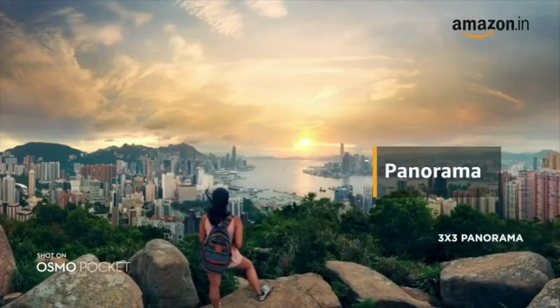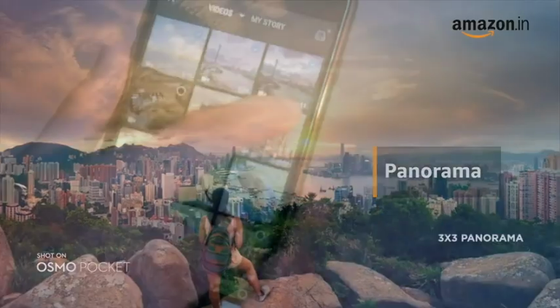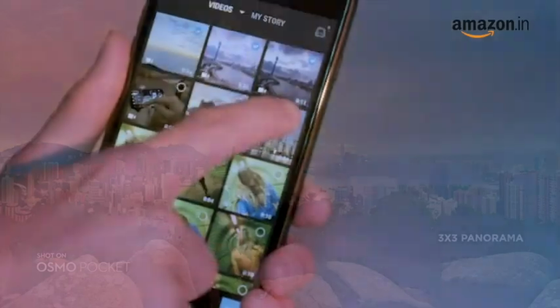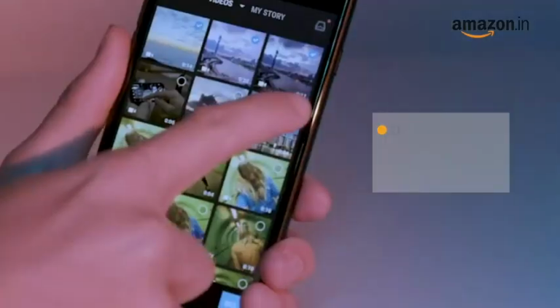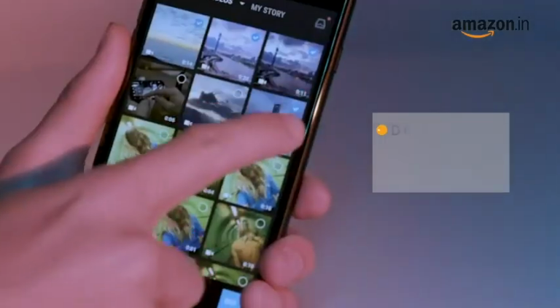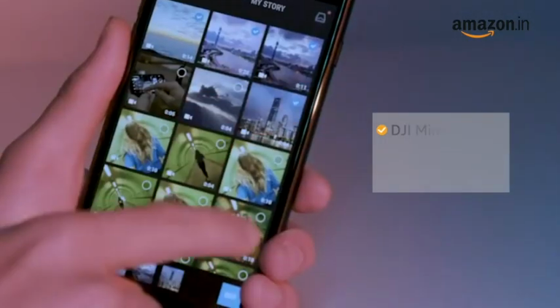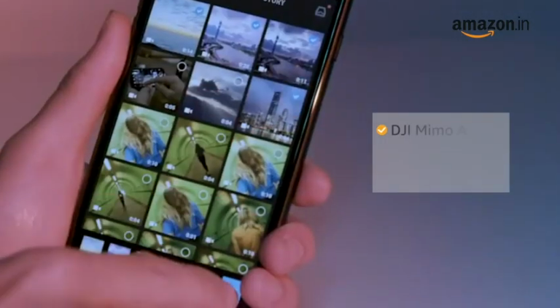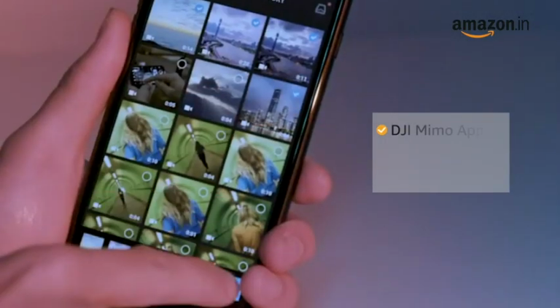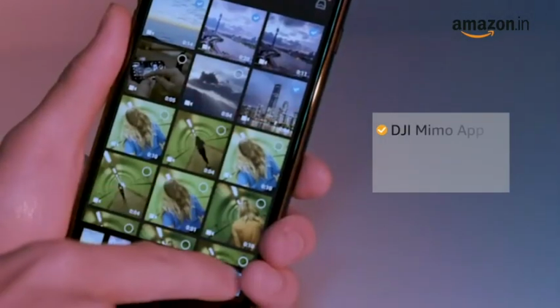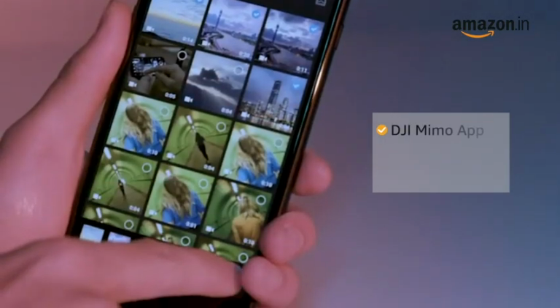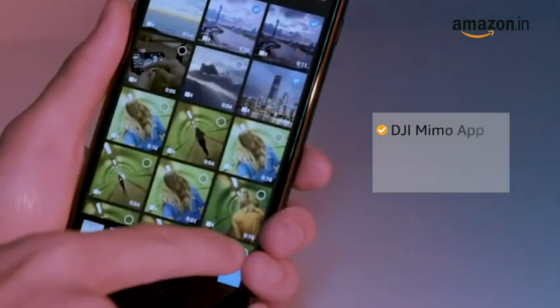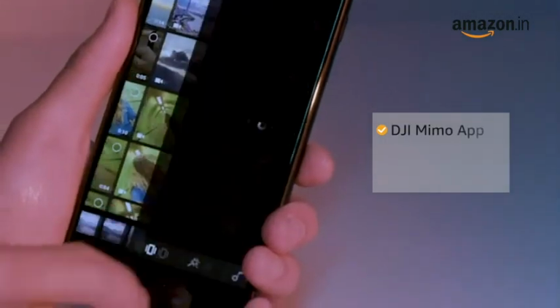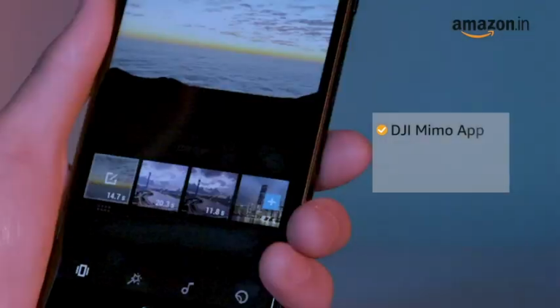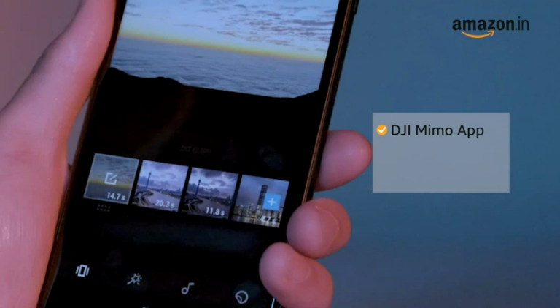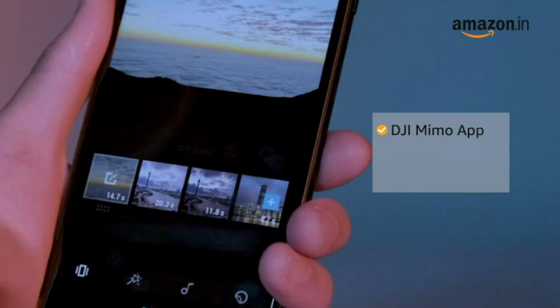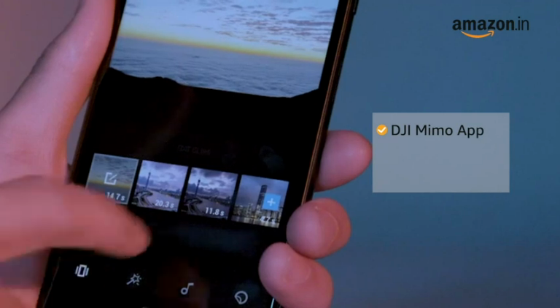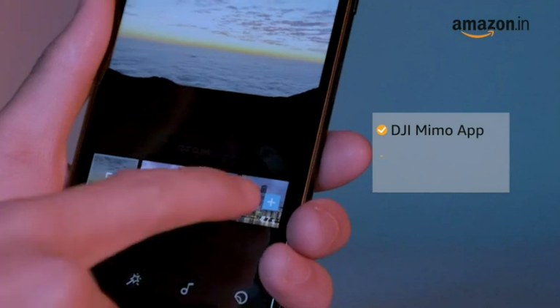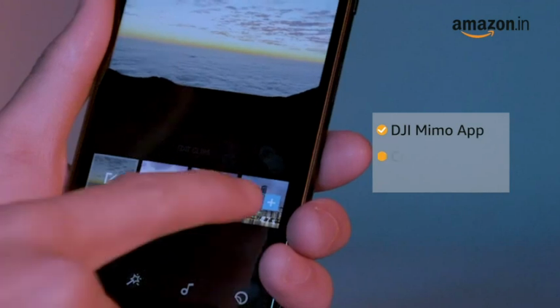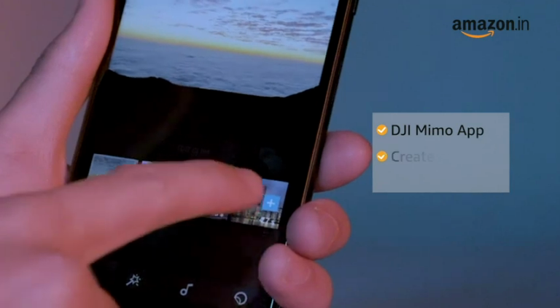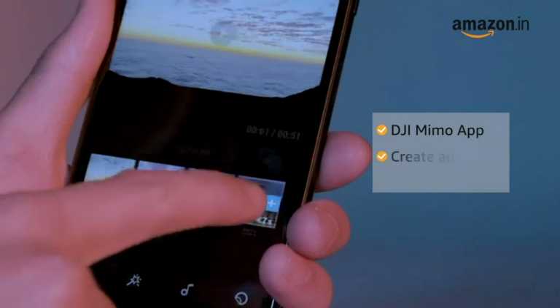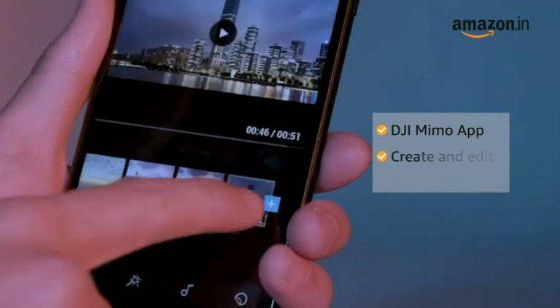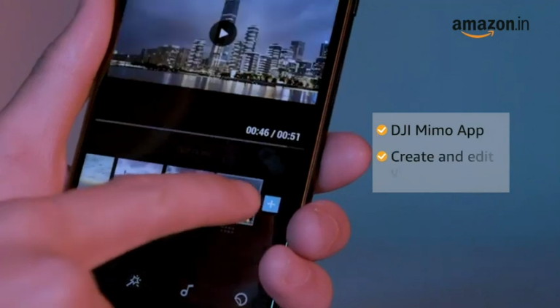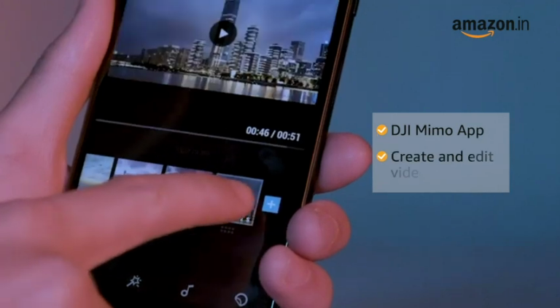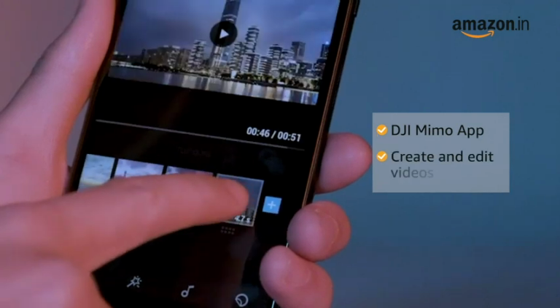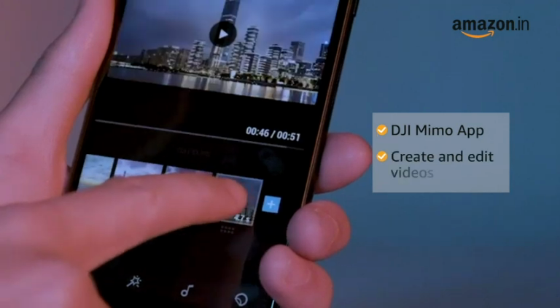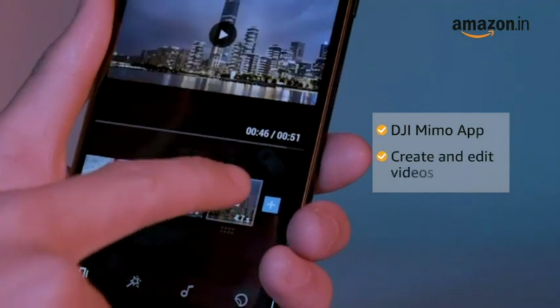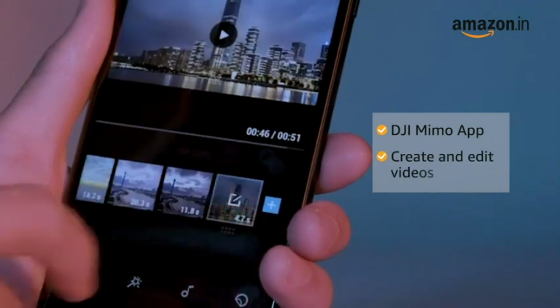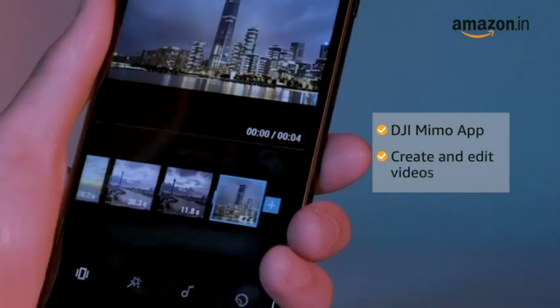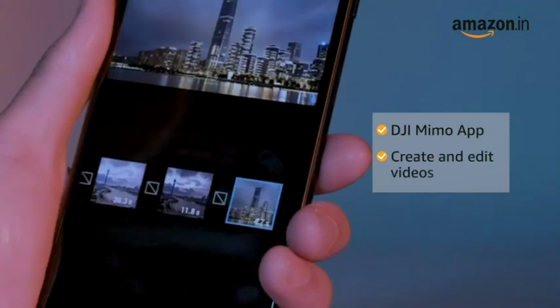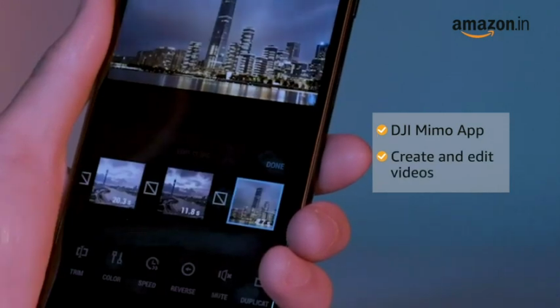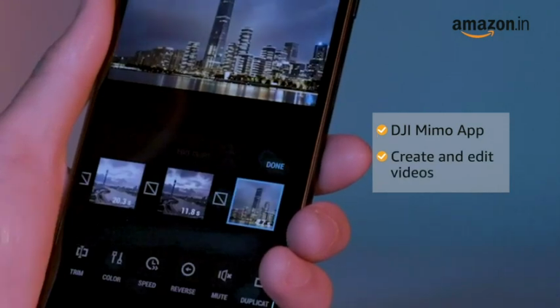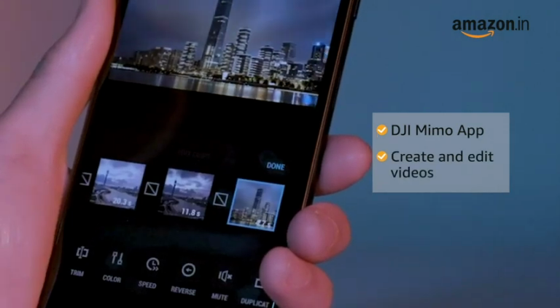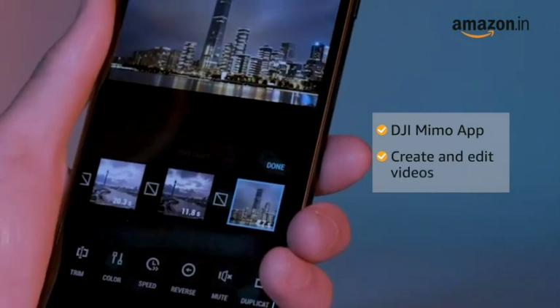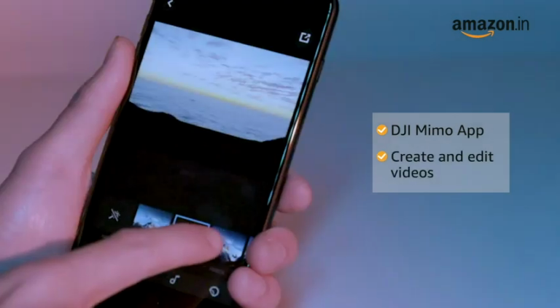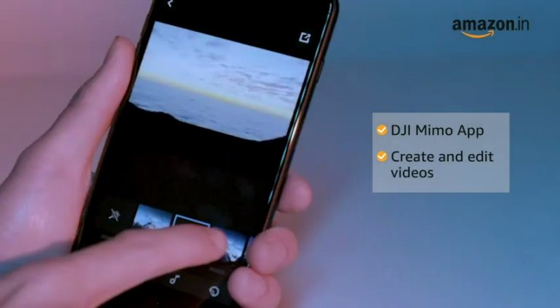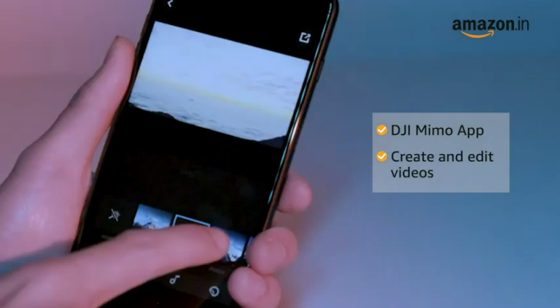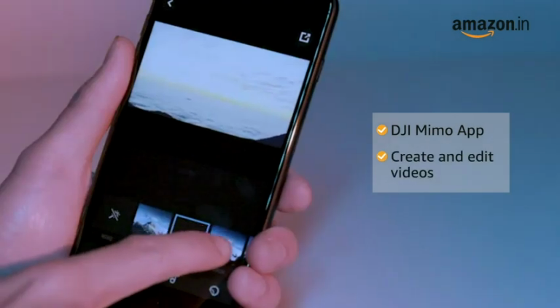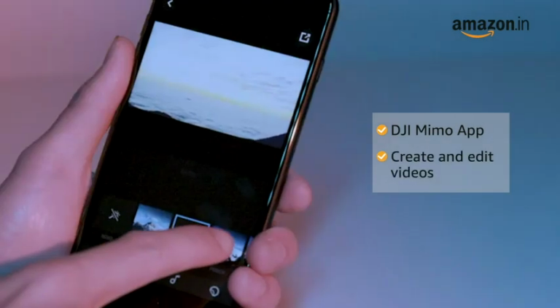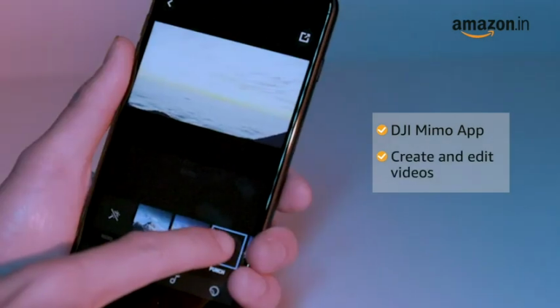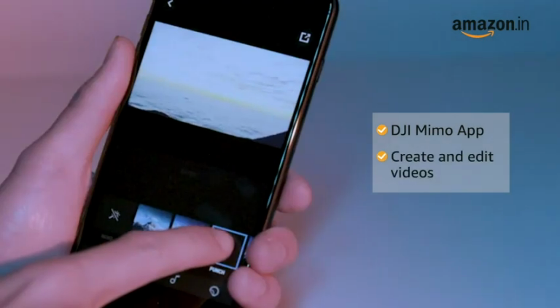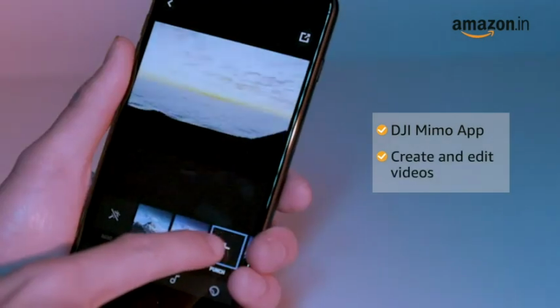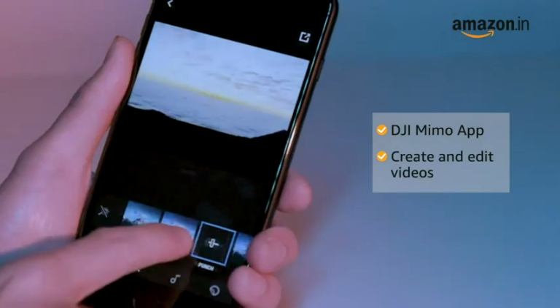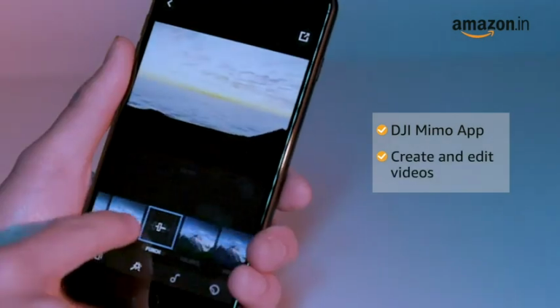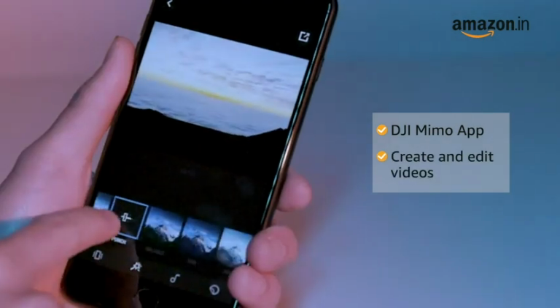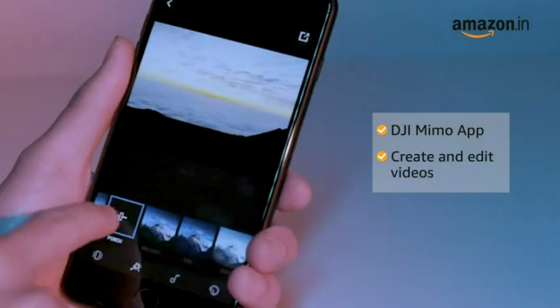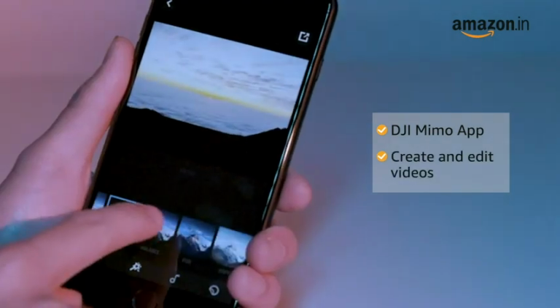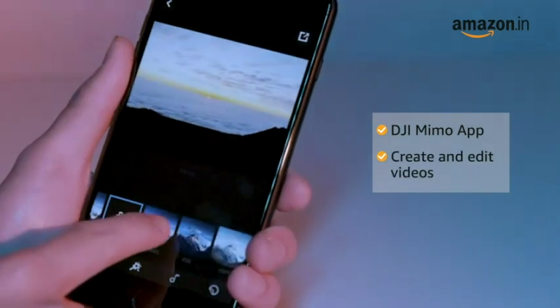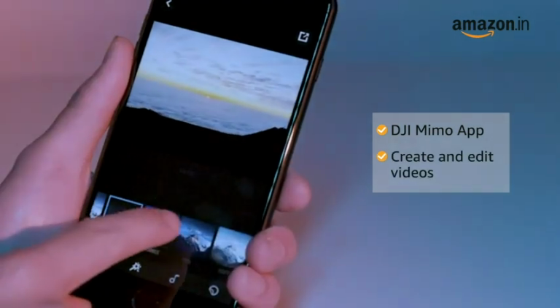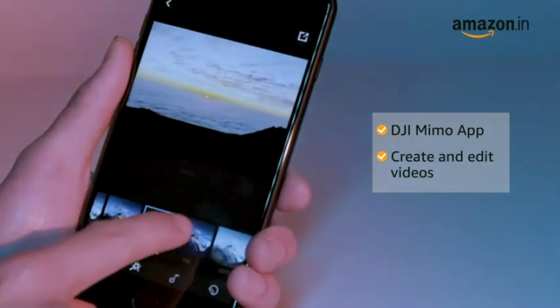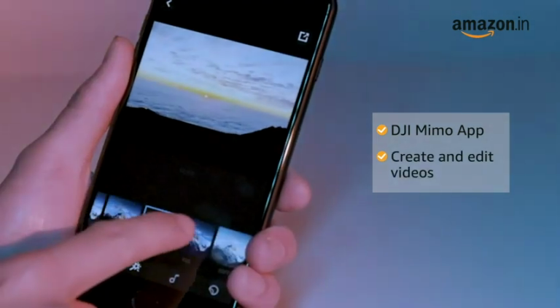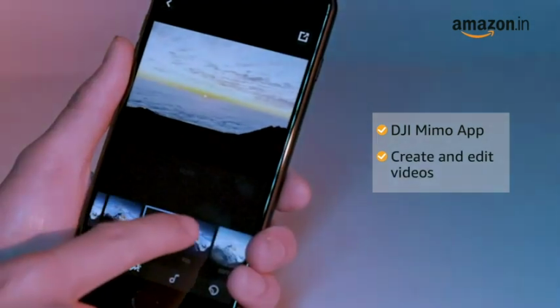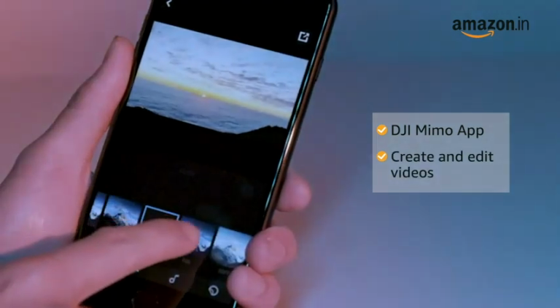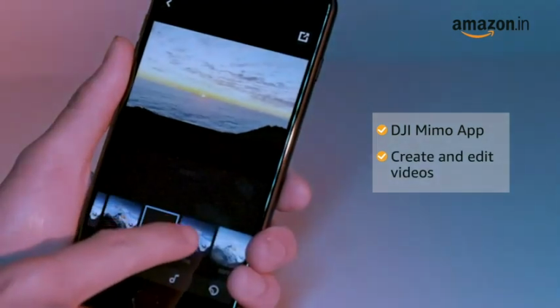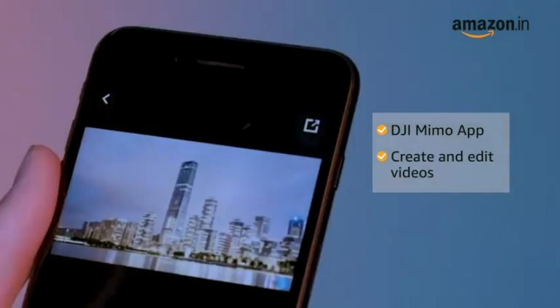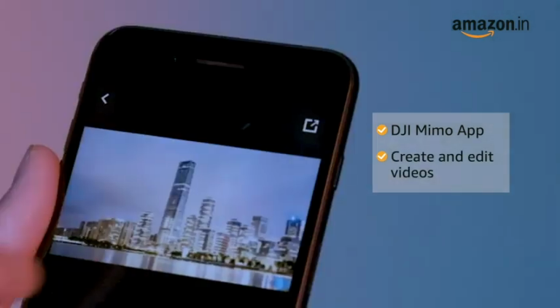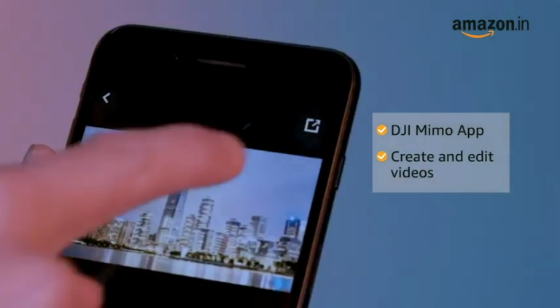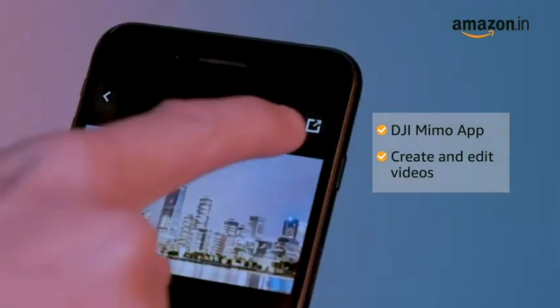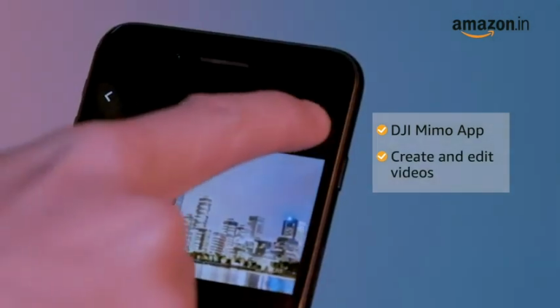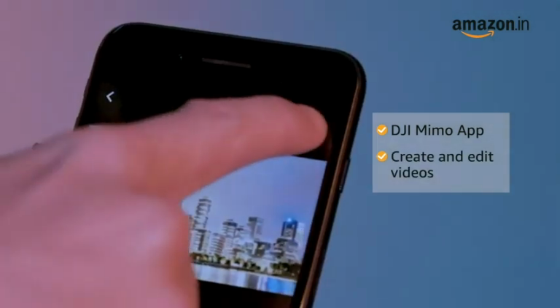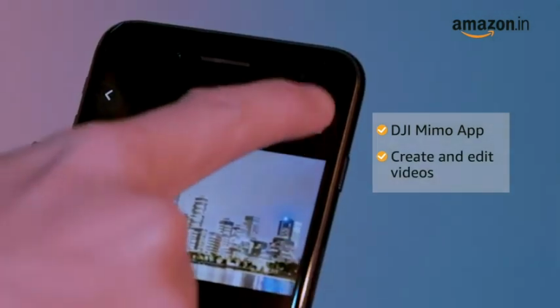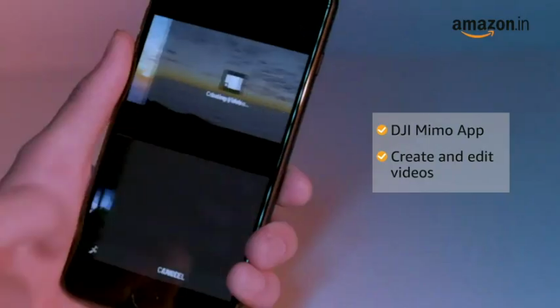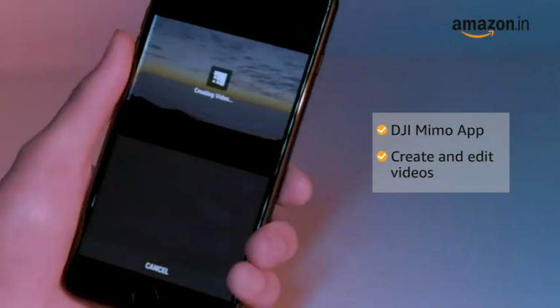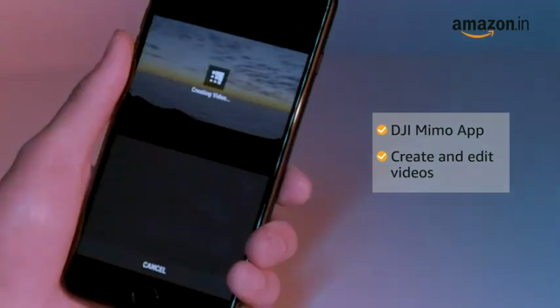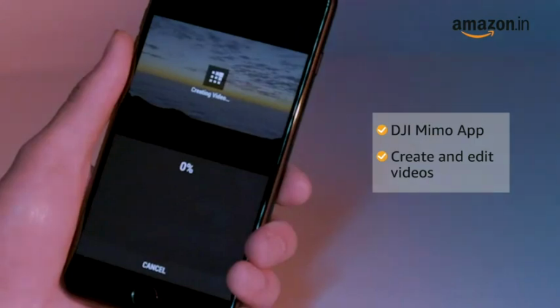With the DJI Mimo app, you can create videos and edit with templates, filters, music and watermark stickers.